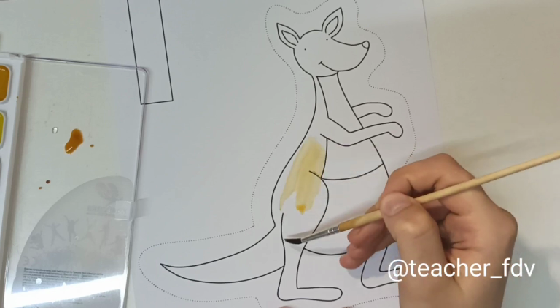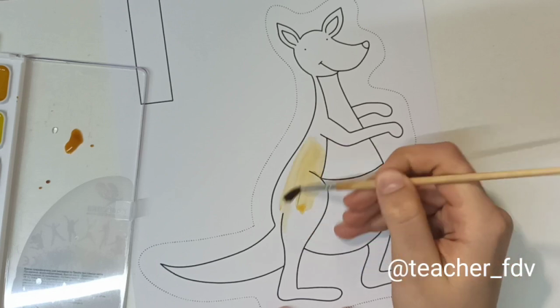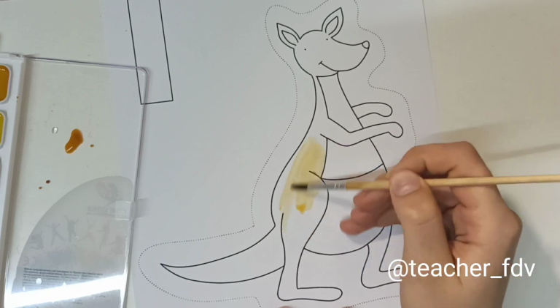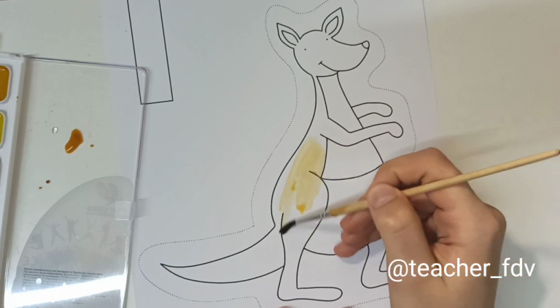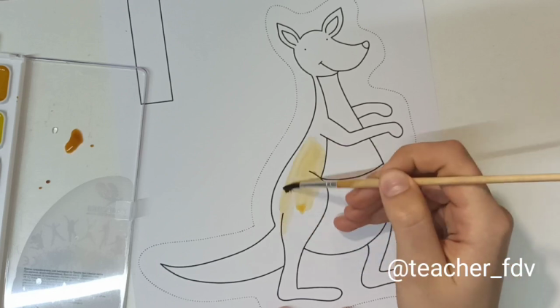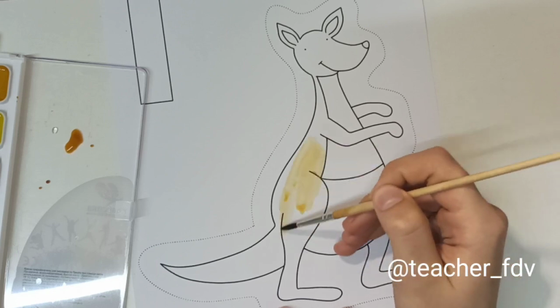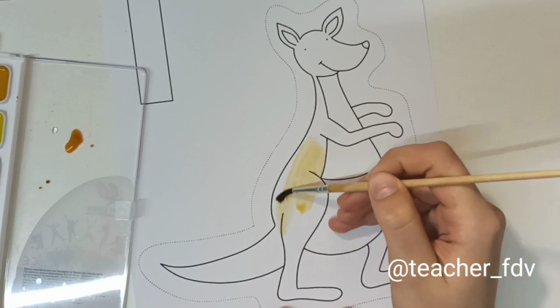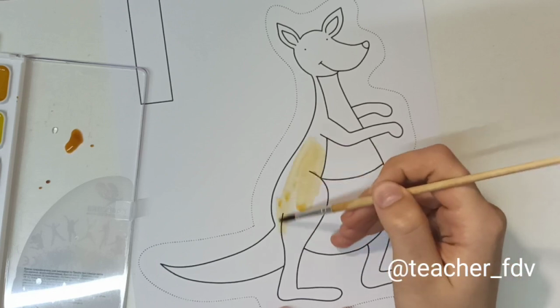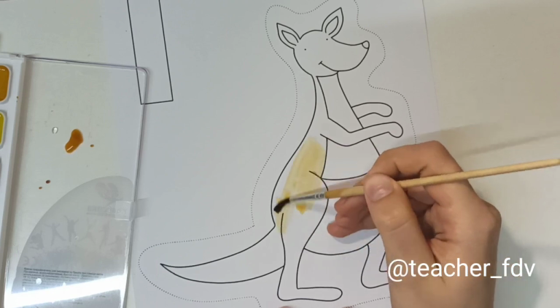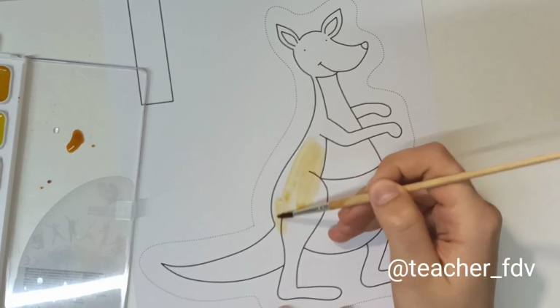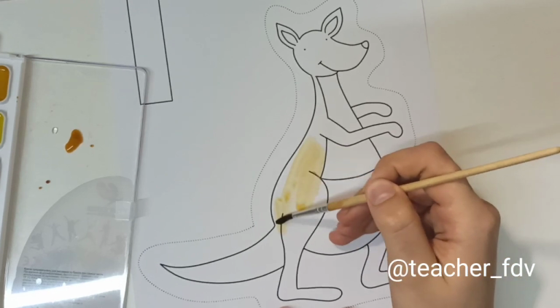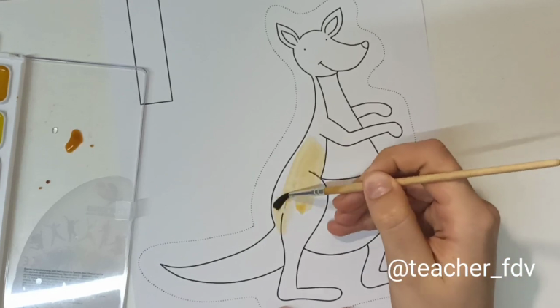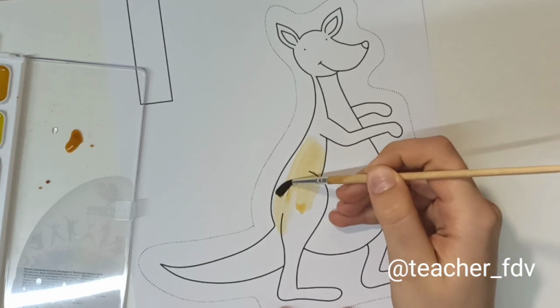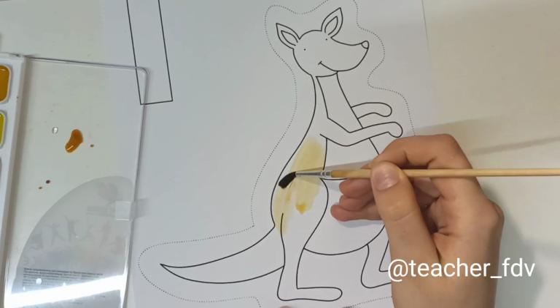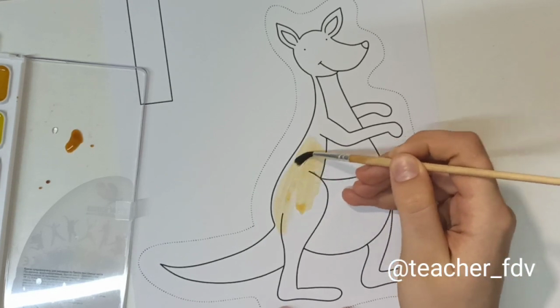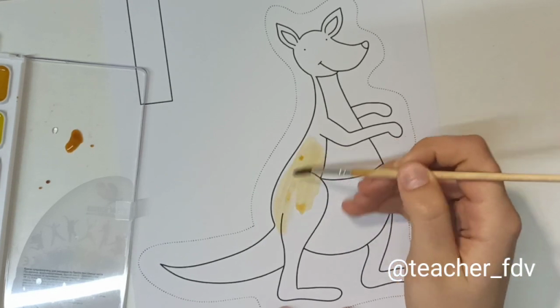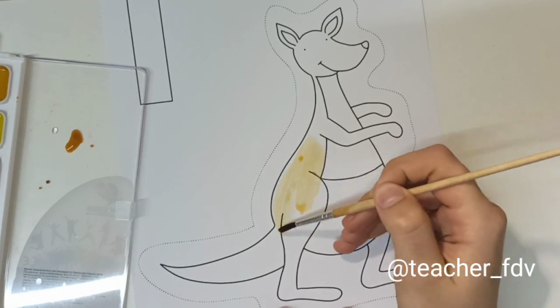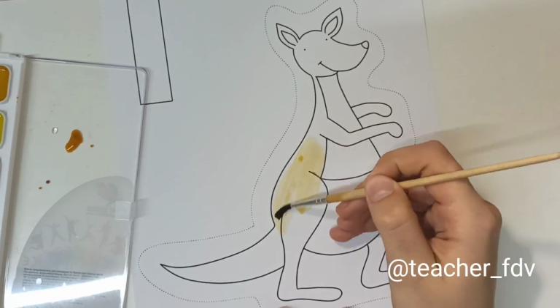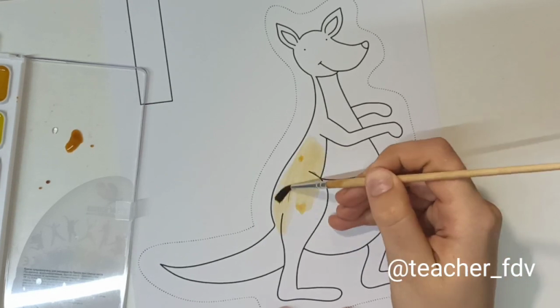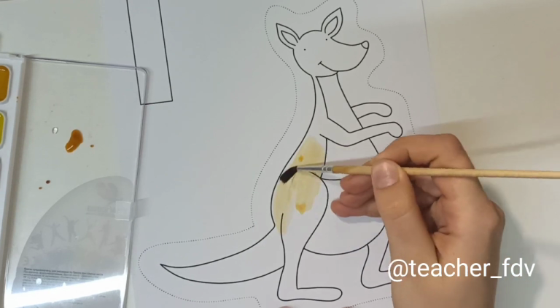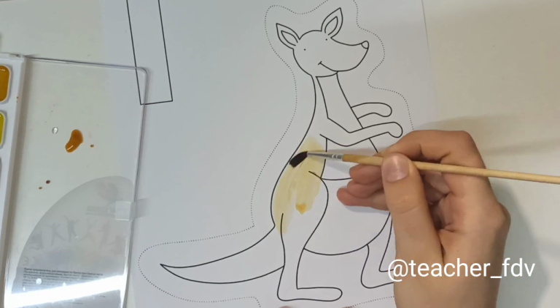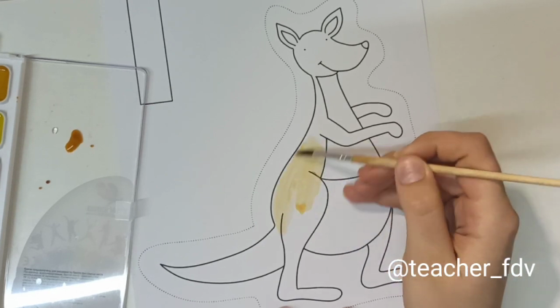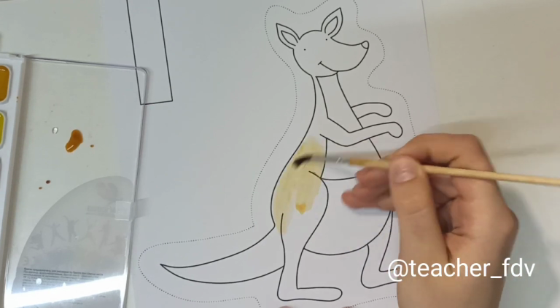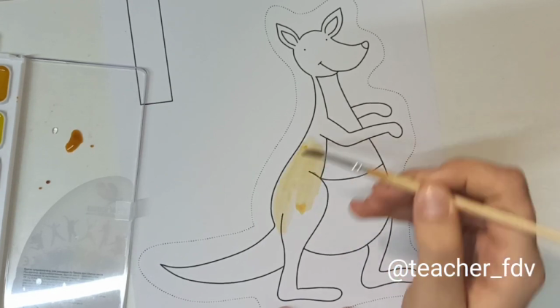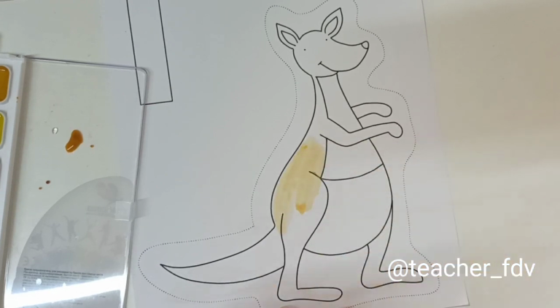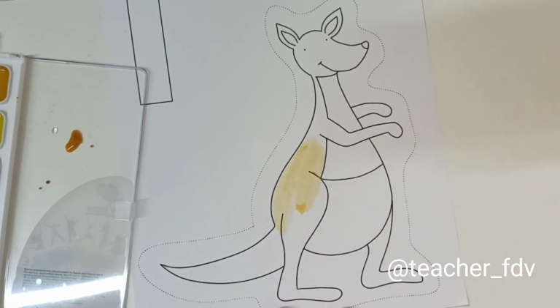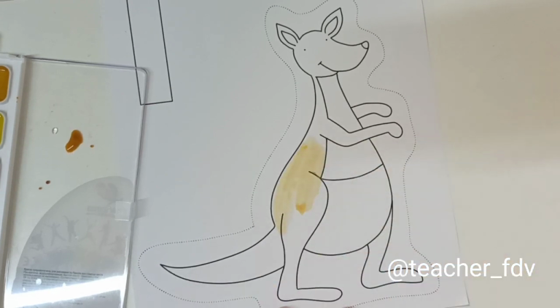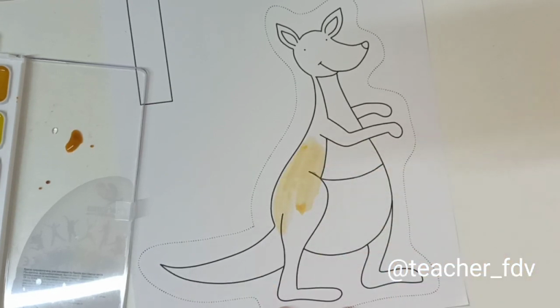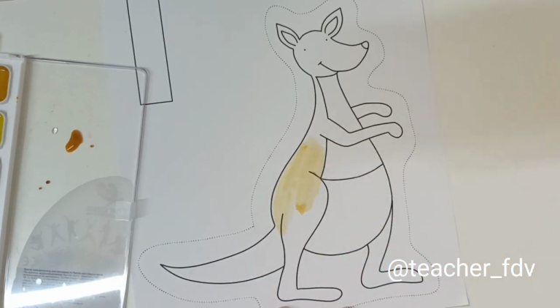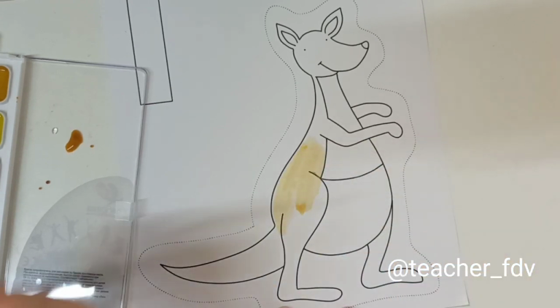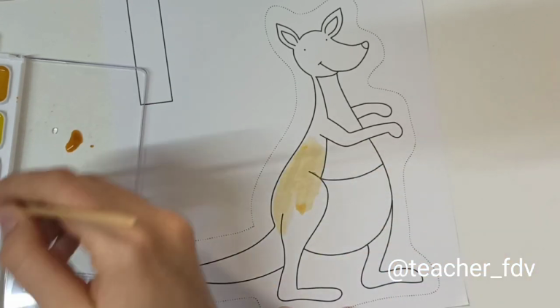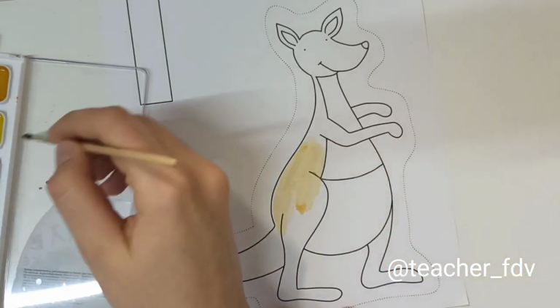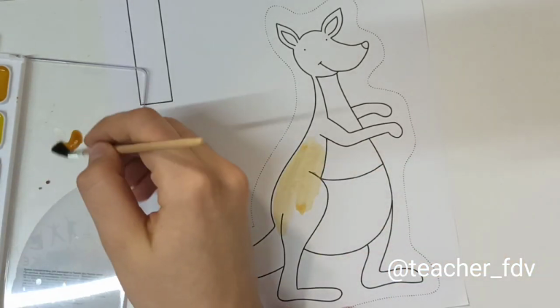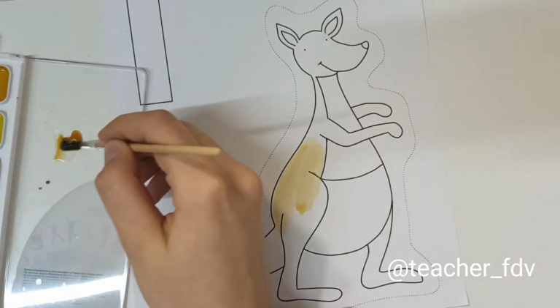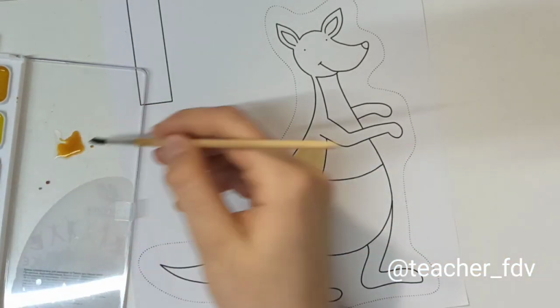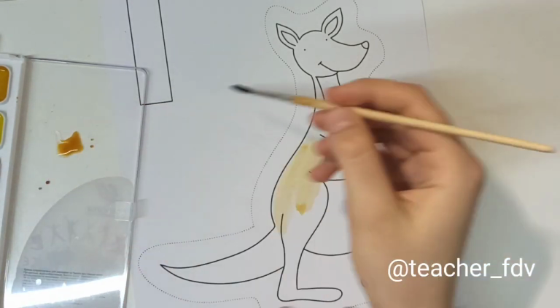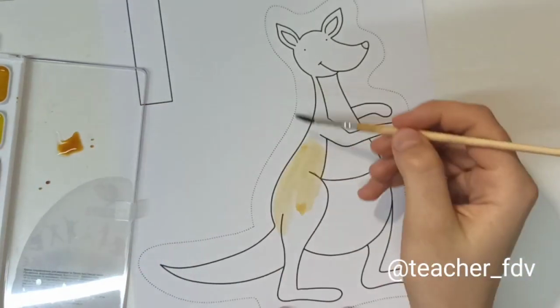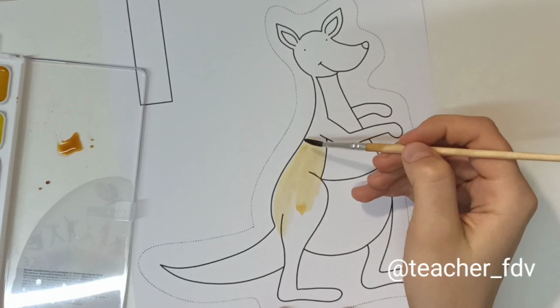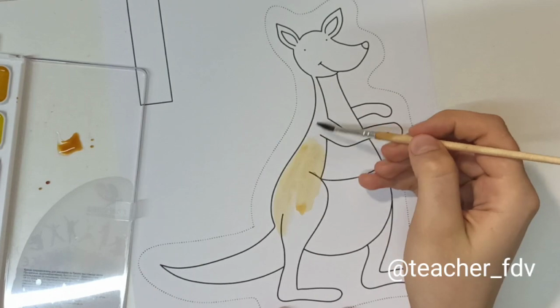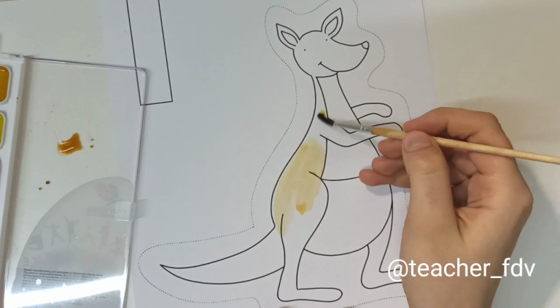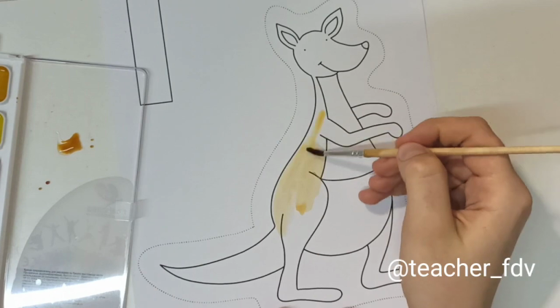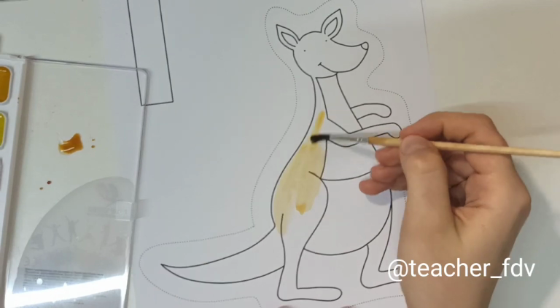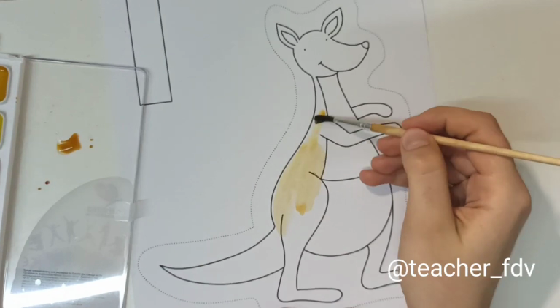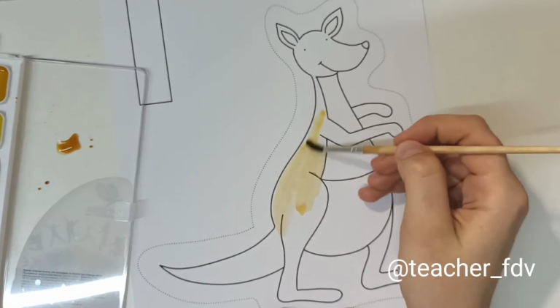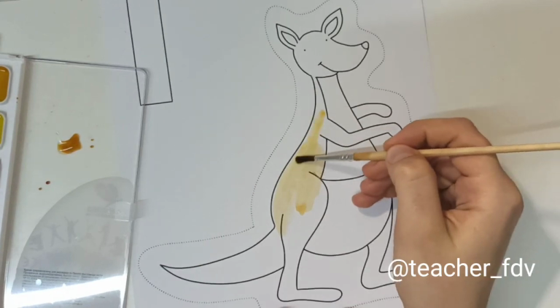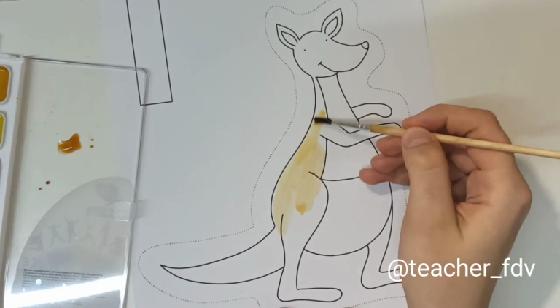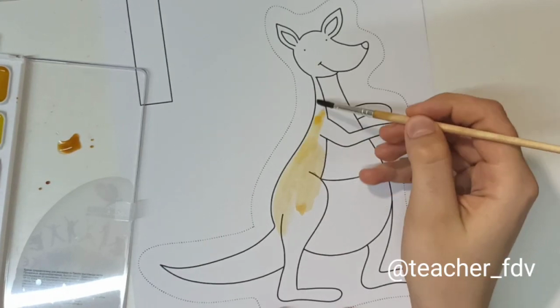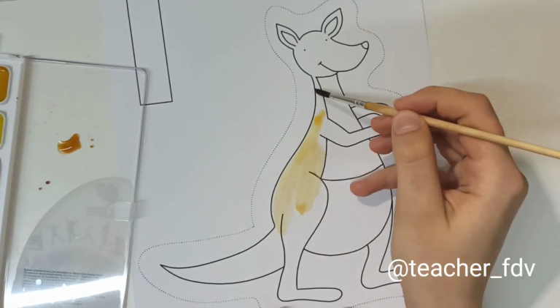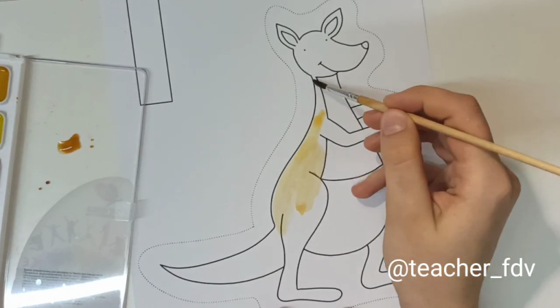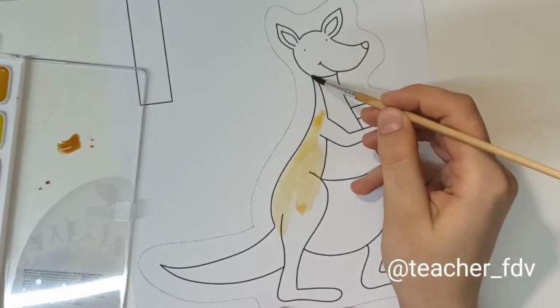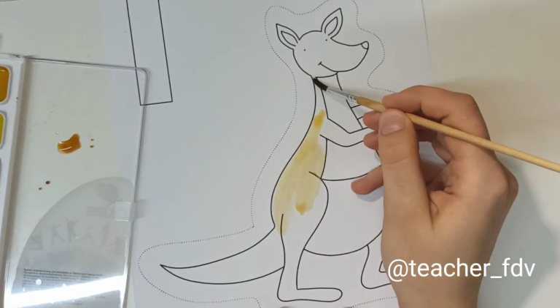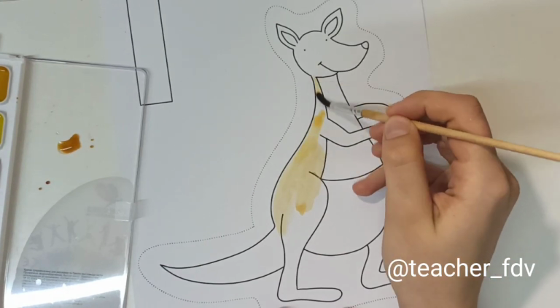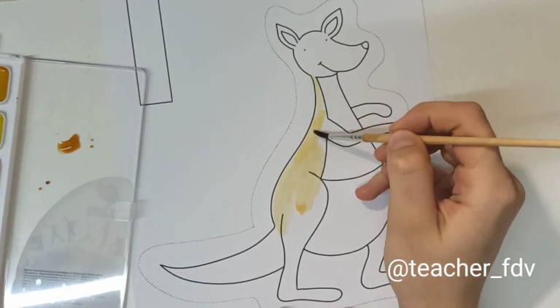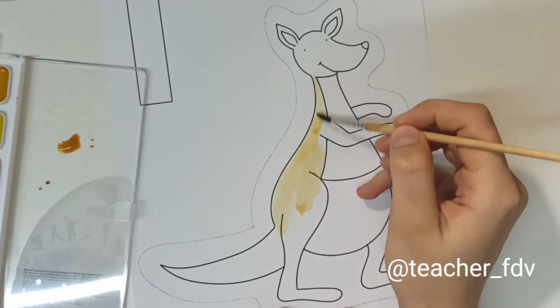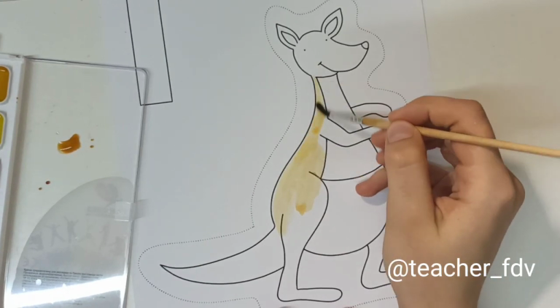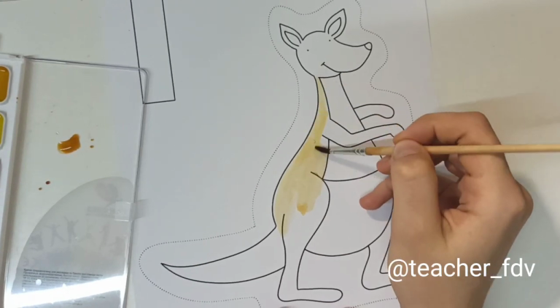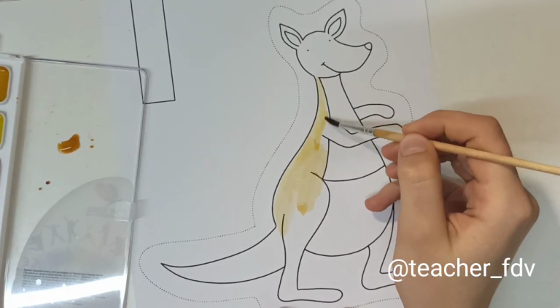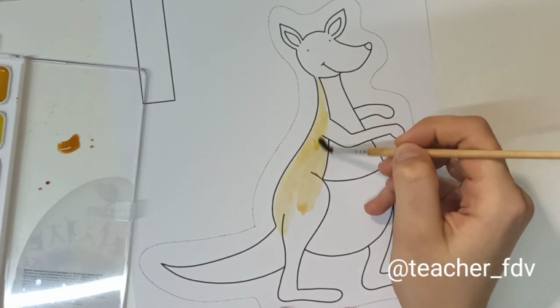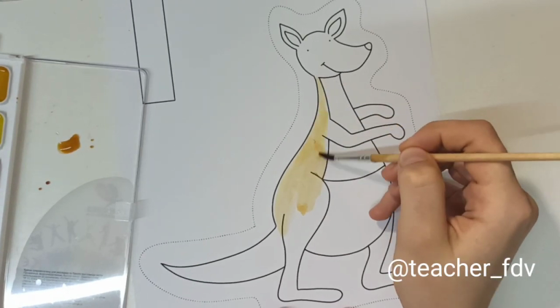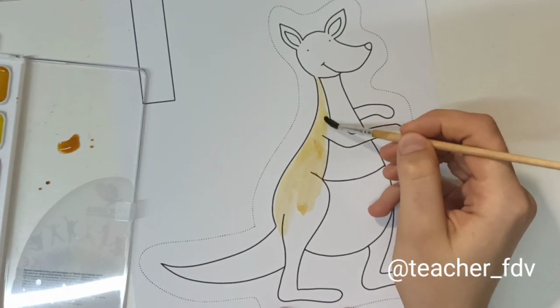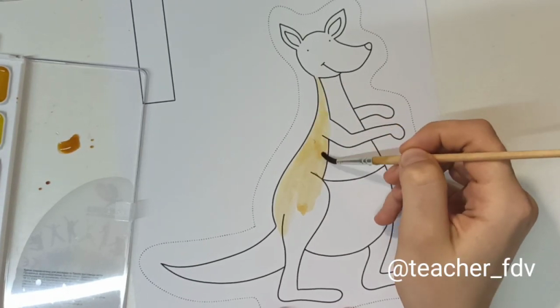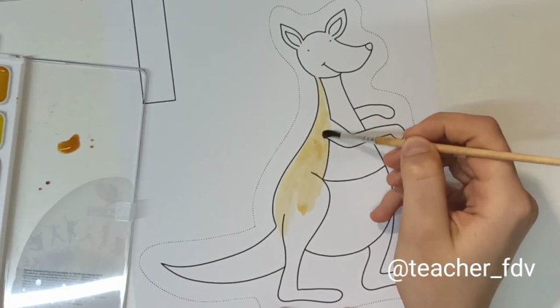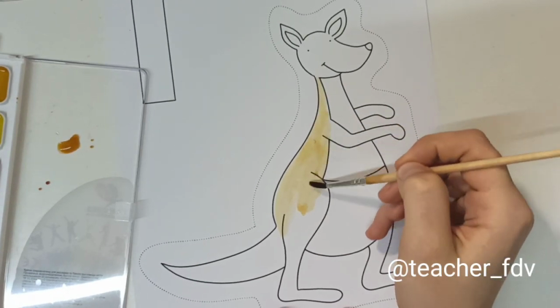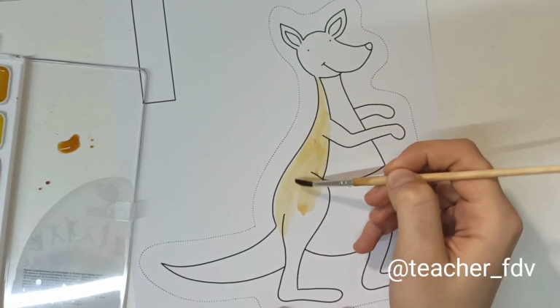Kangaroos are usually brown or grey. I will make it a light brown color.